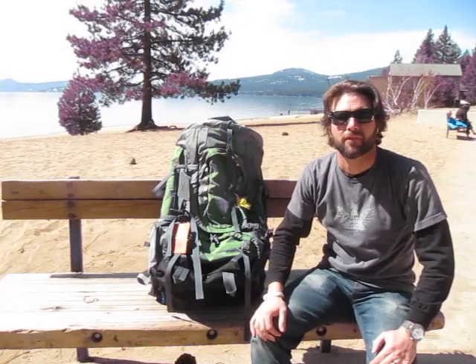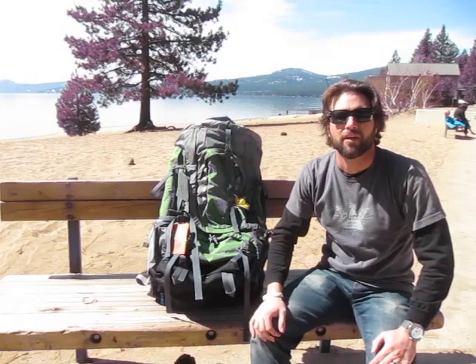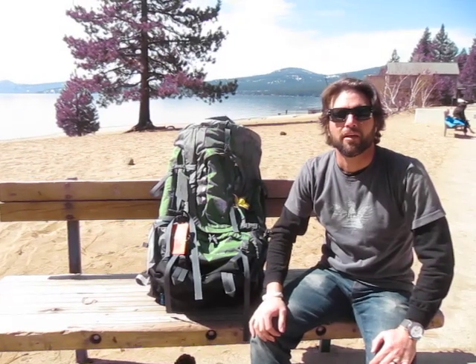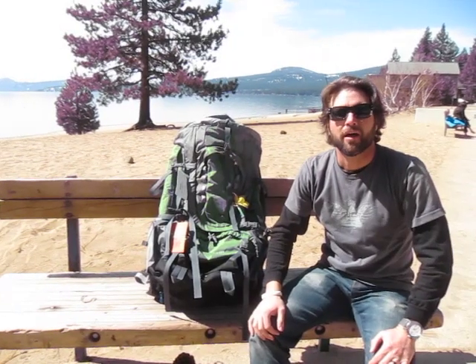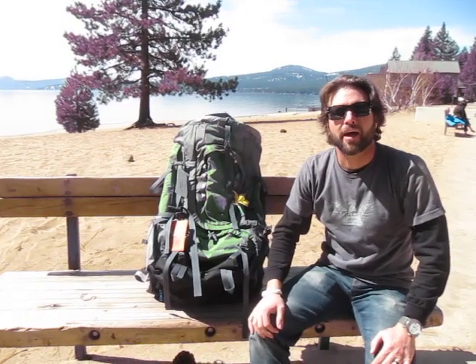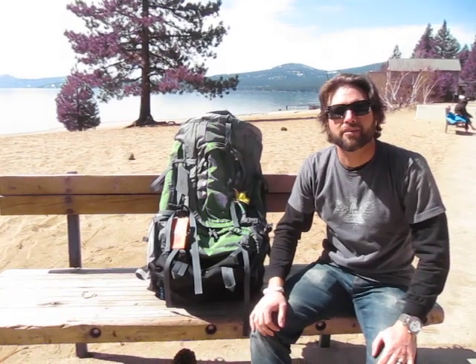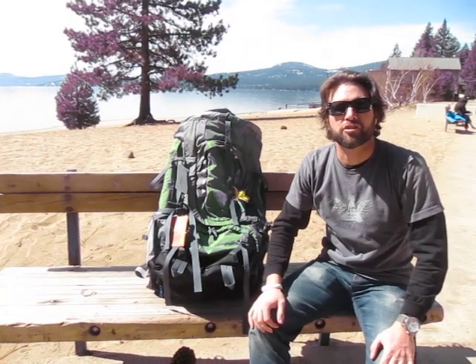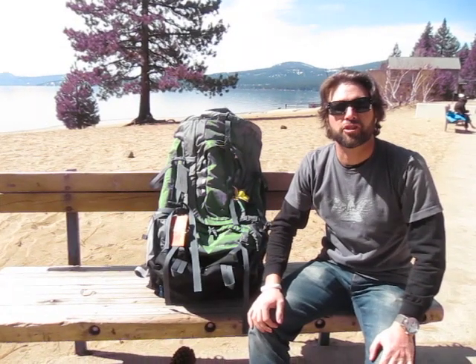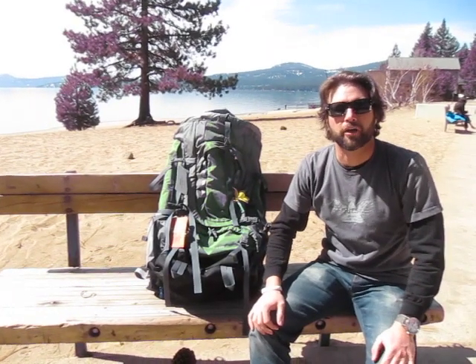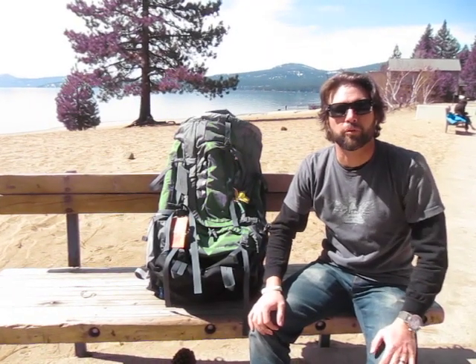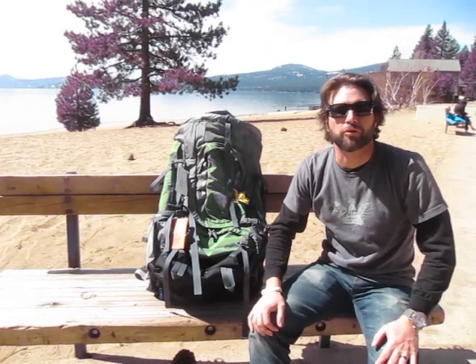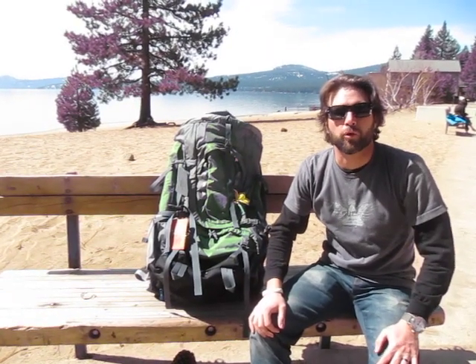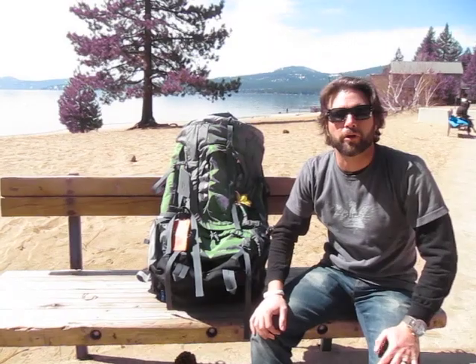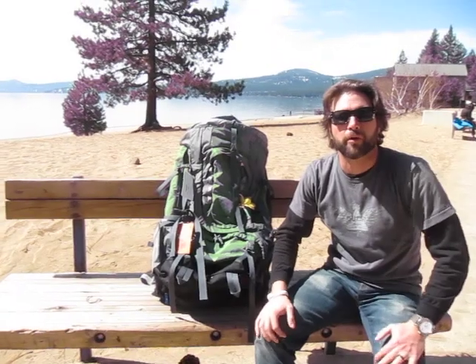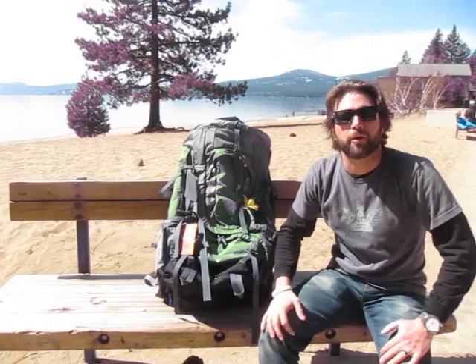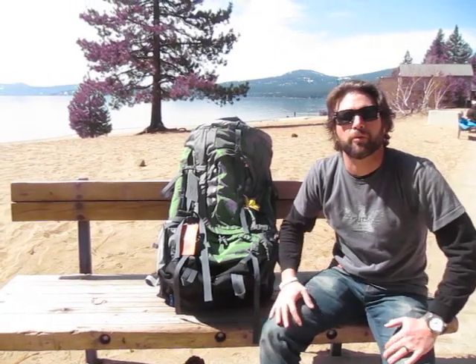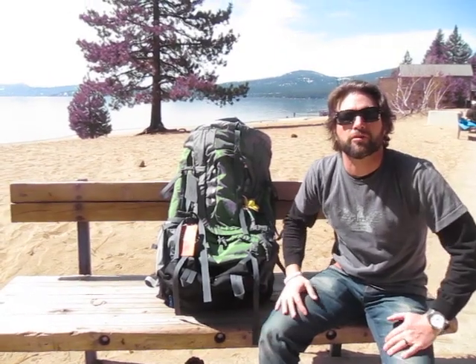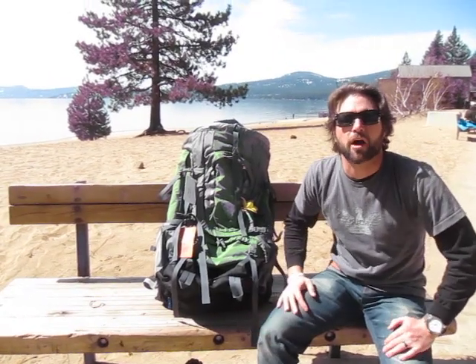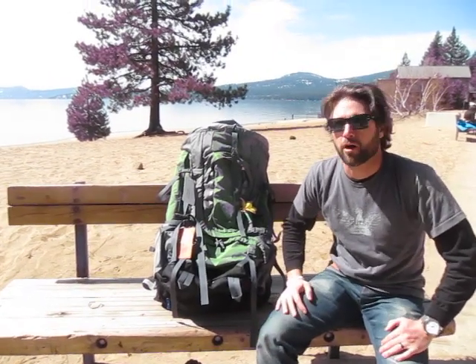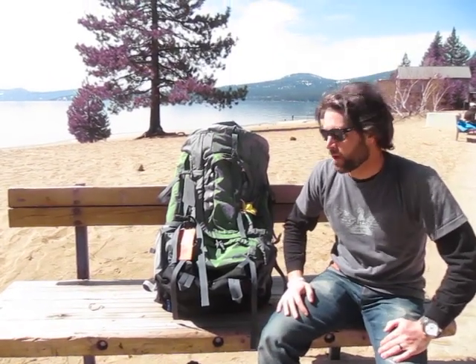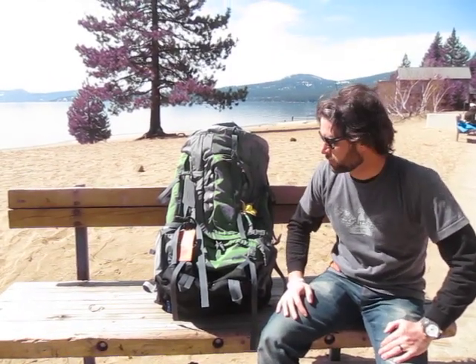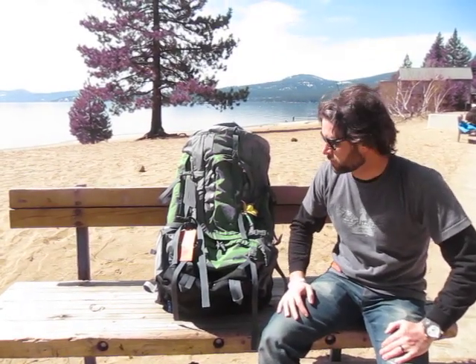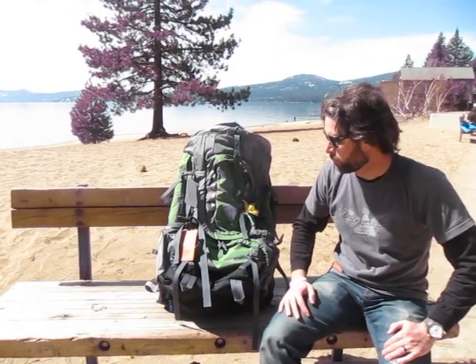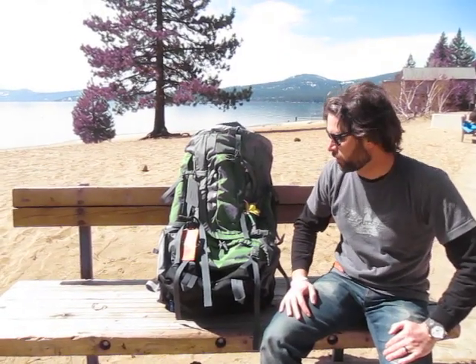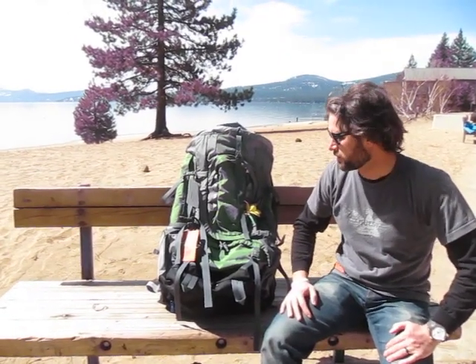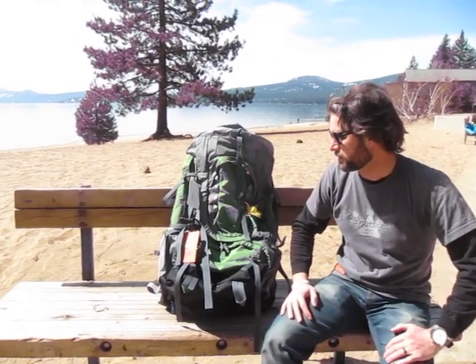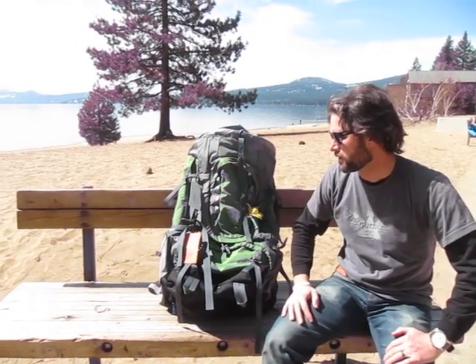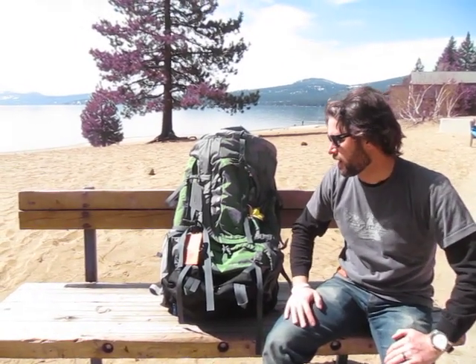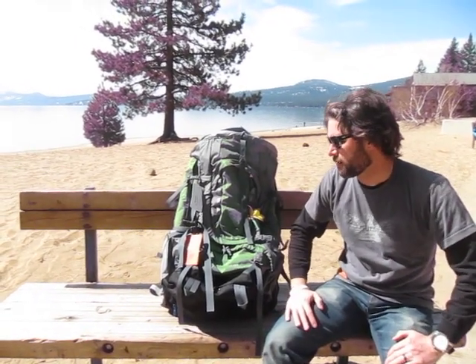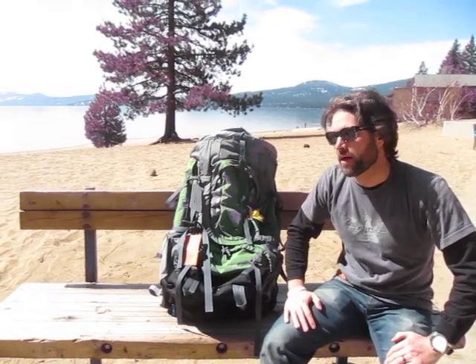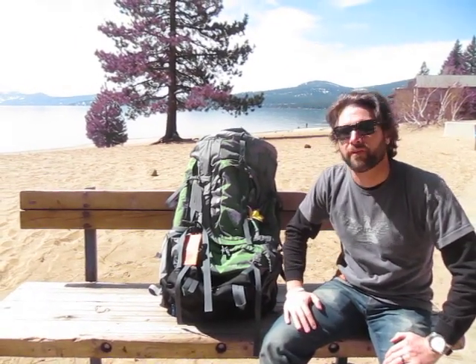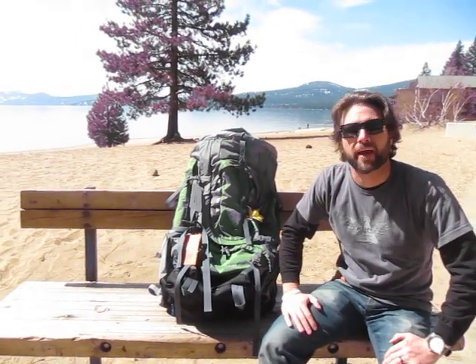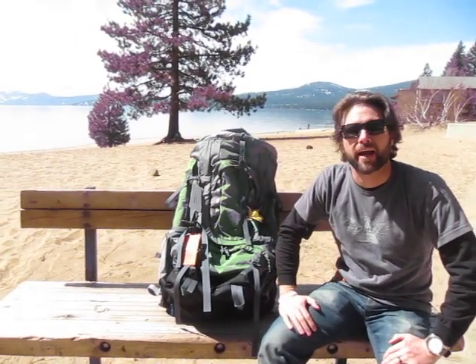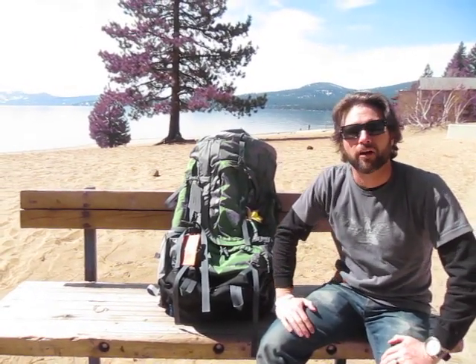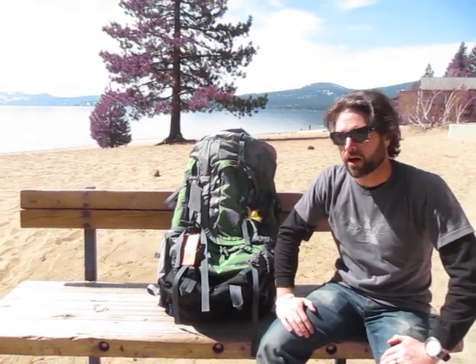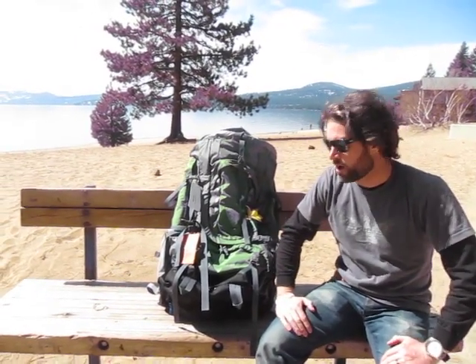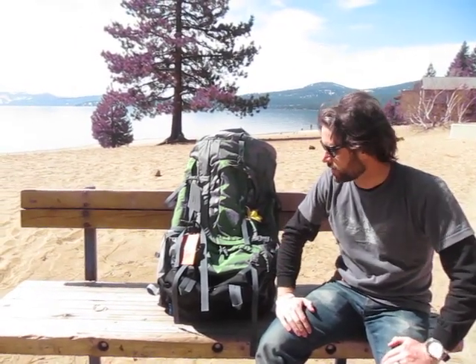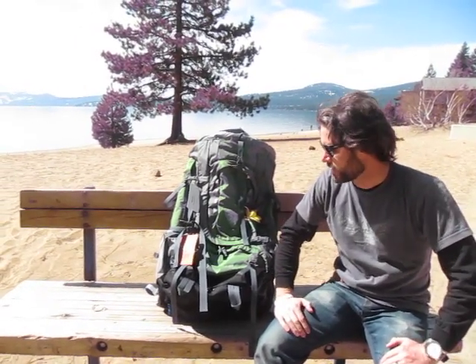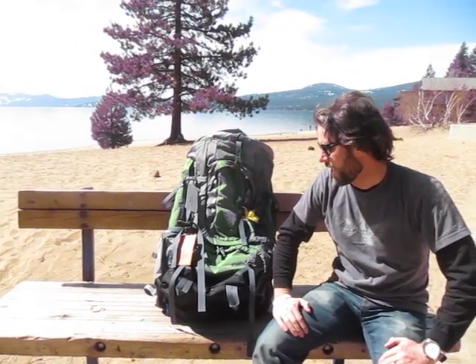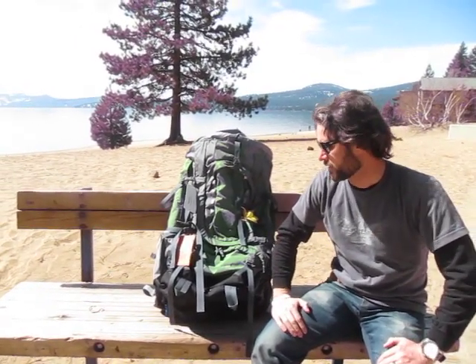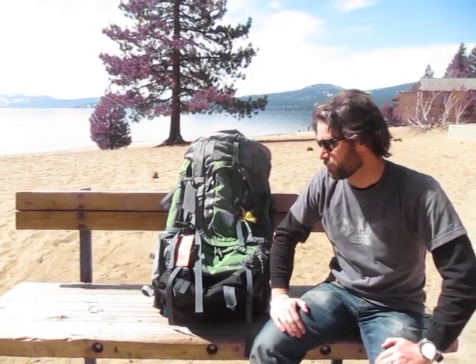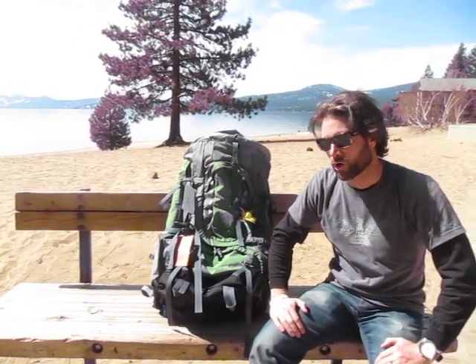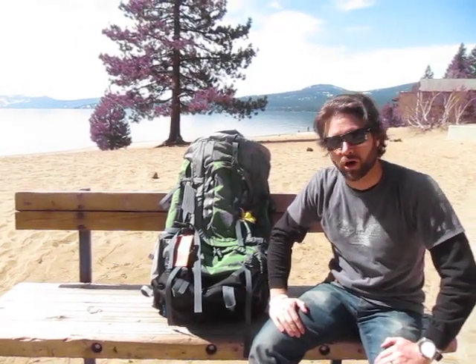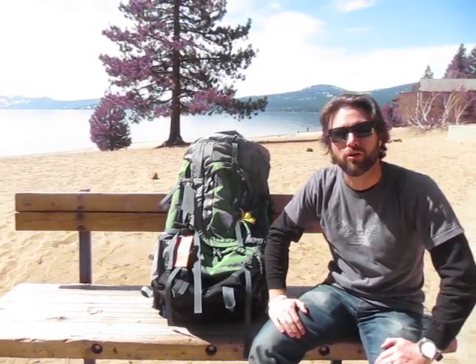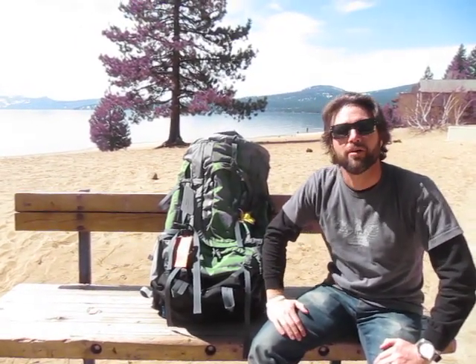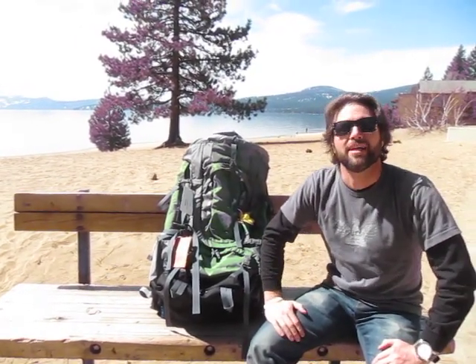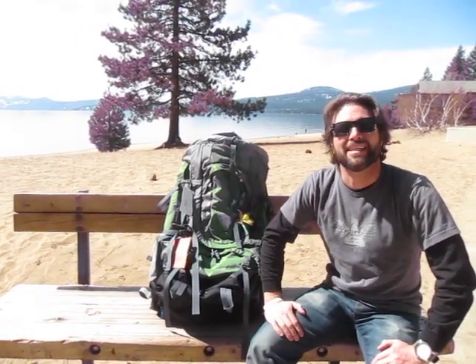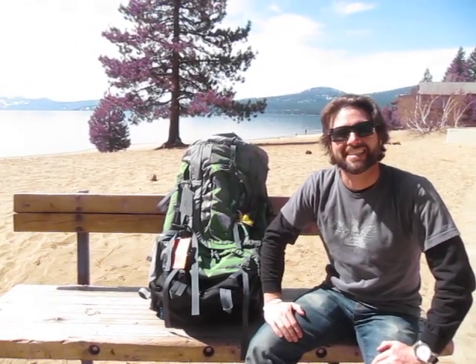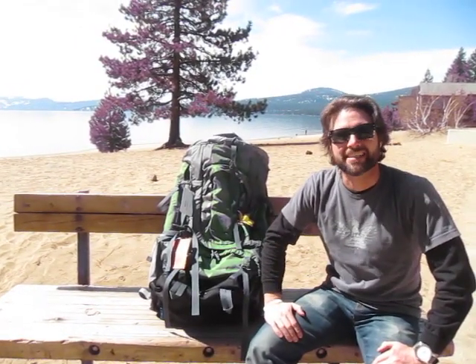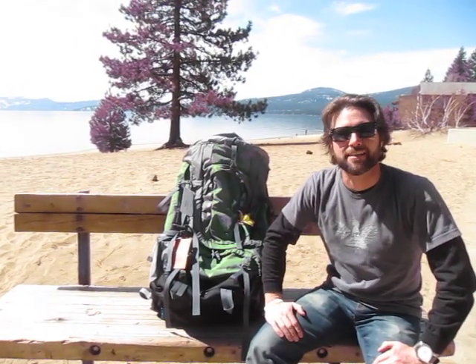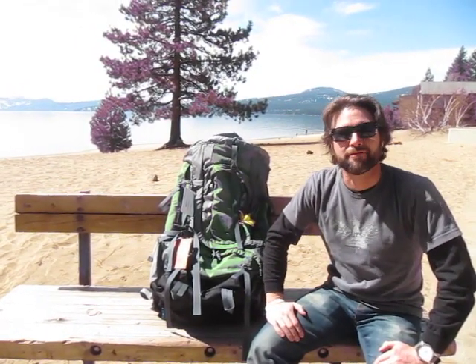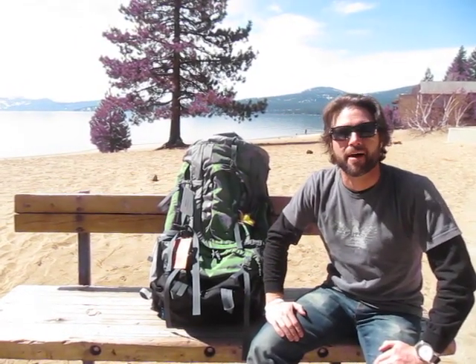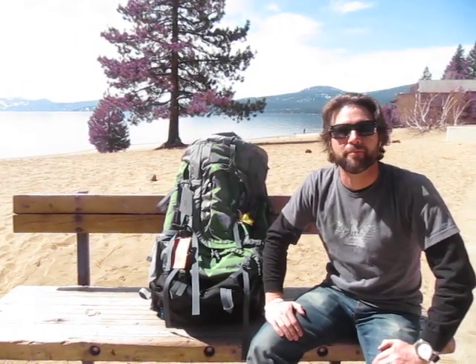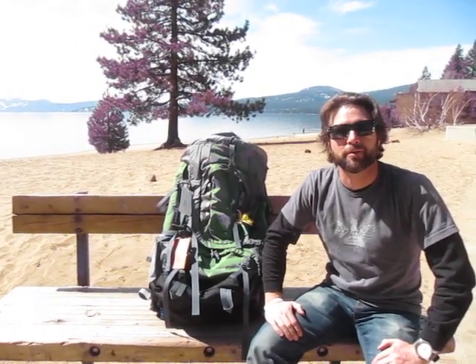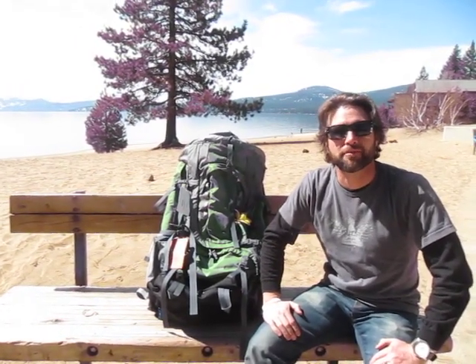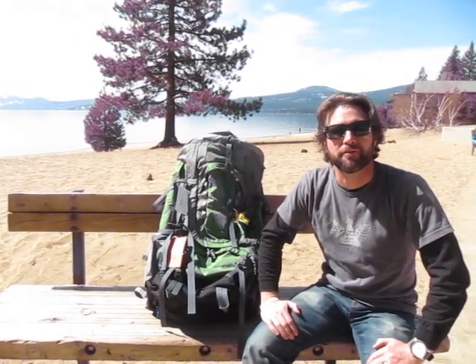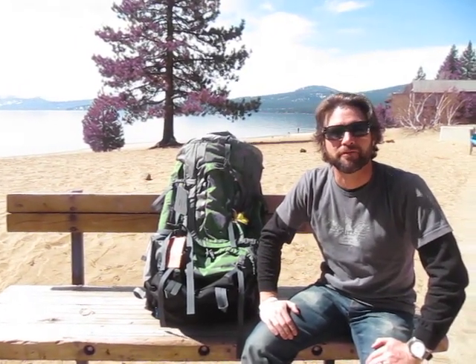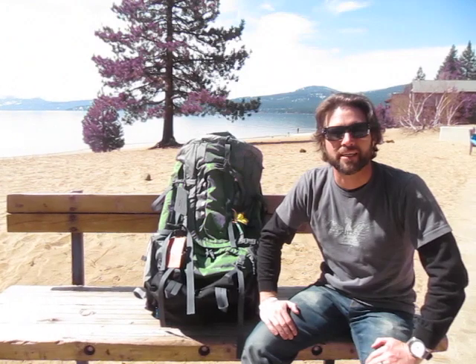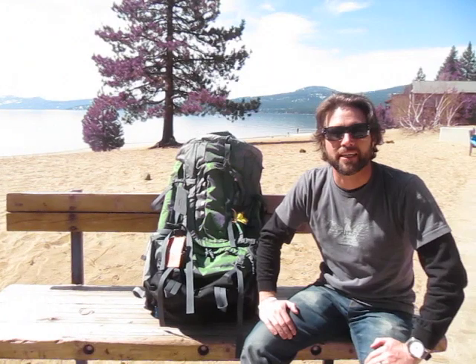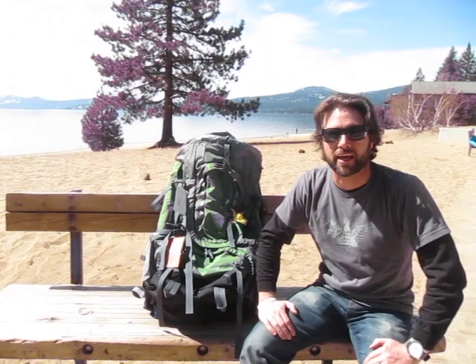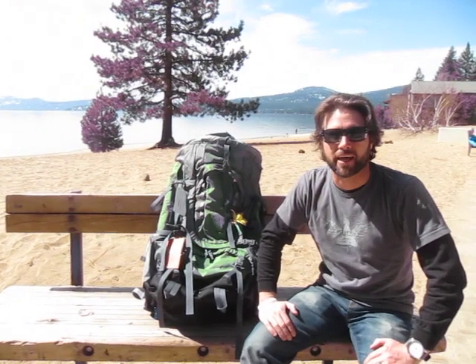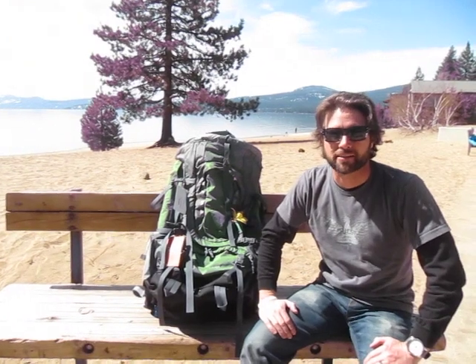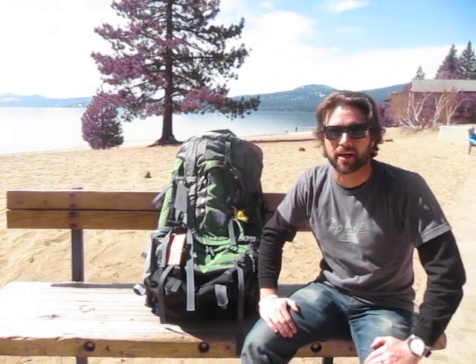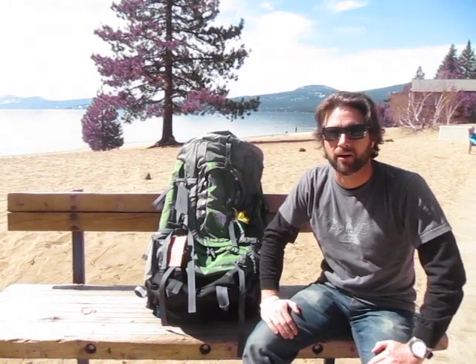Hi, this is Jared with Deuter. I'm here with Tahoe Mountain Sports to talk about the Air Contact Pro 65 plus 15 SL.